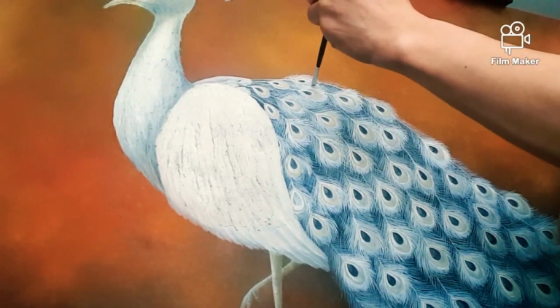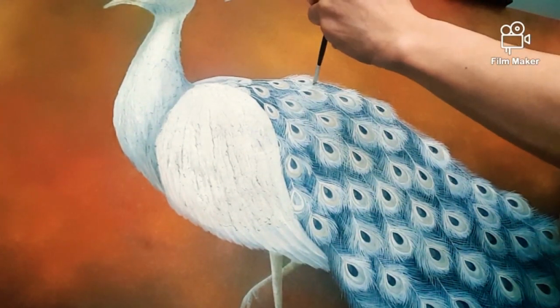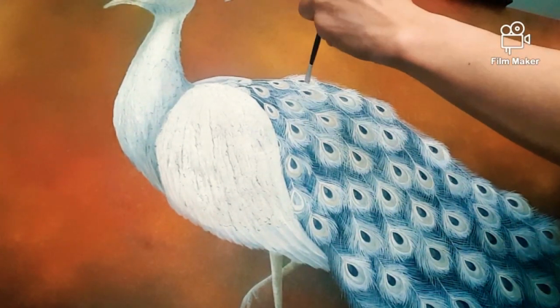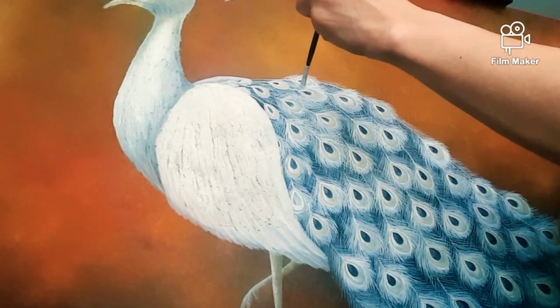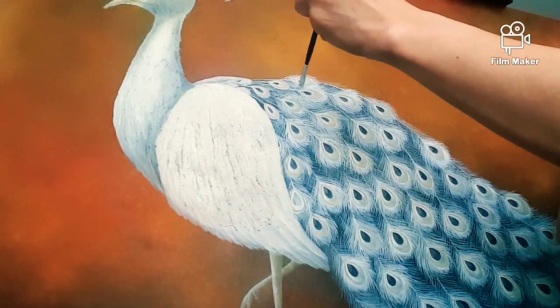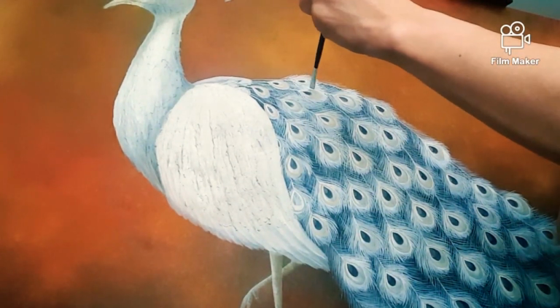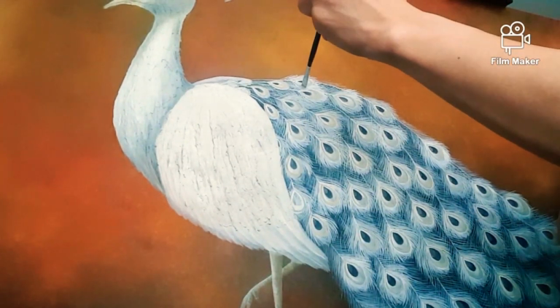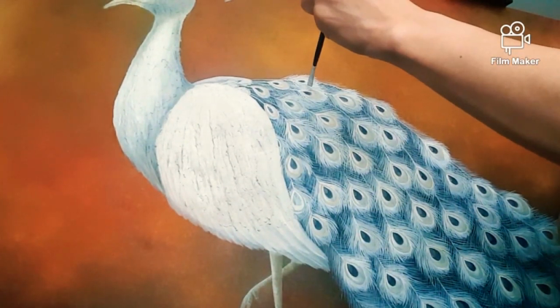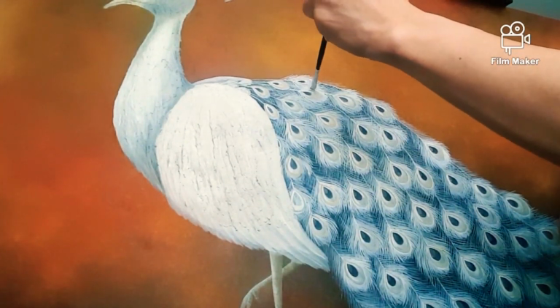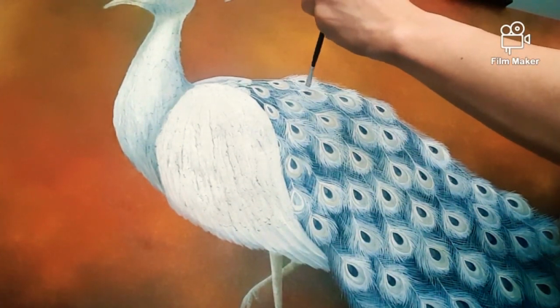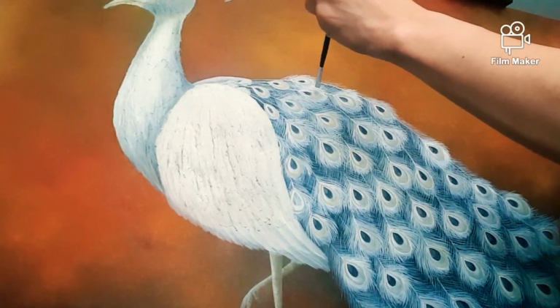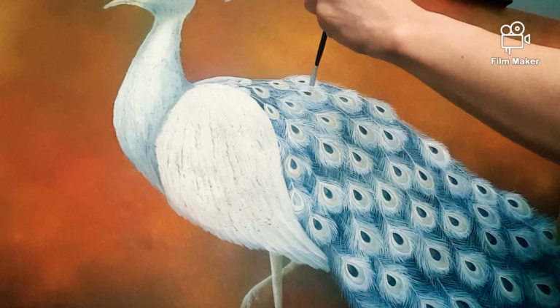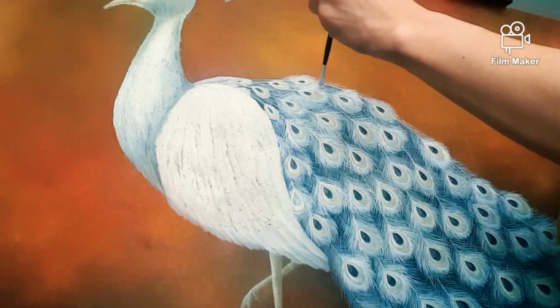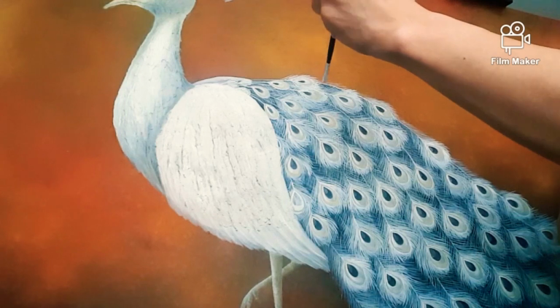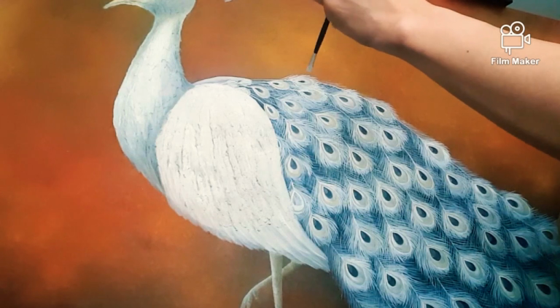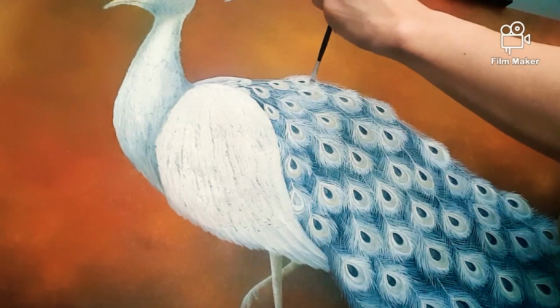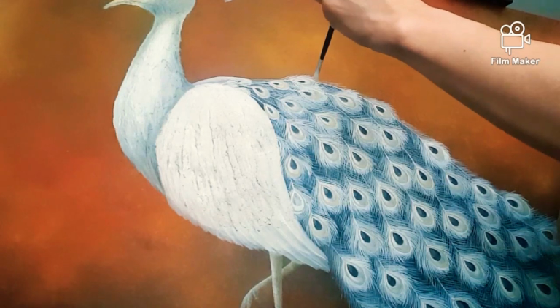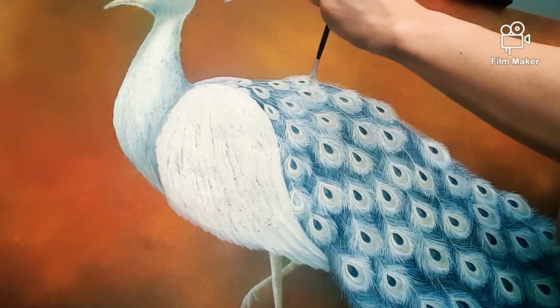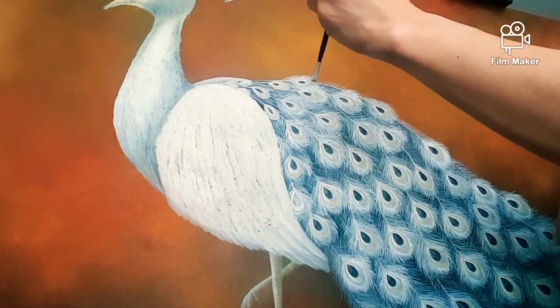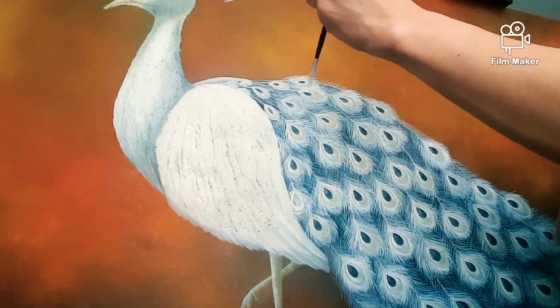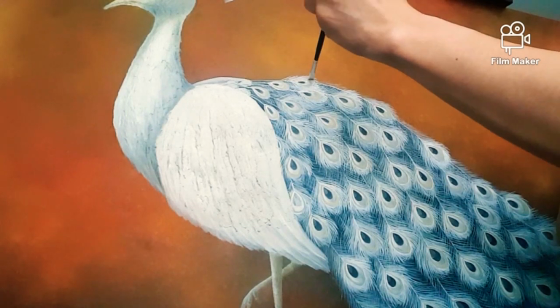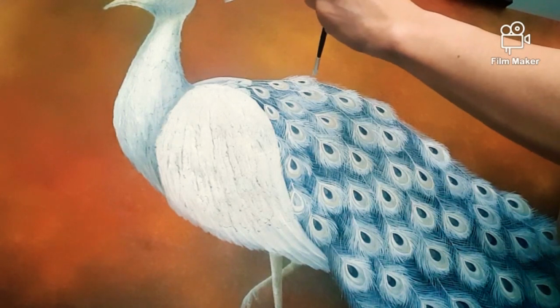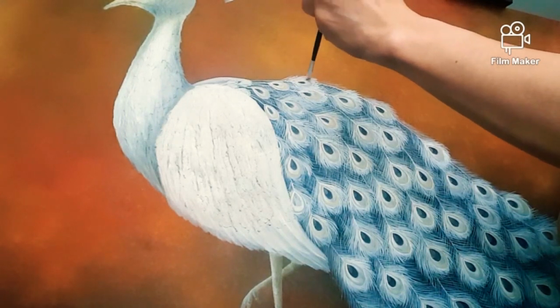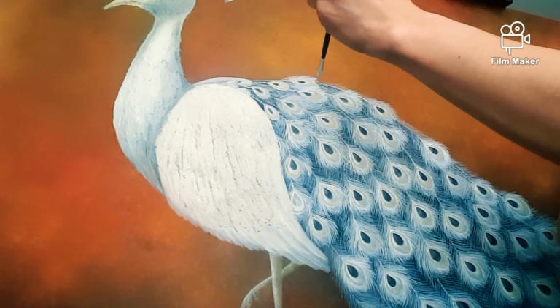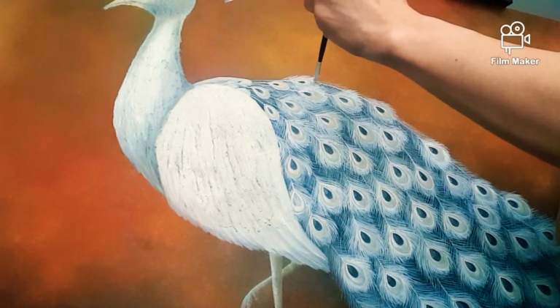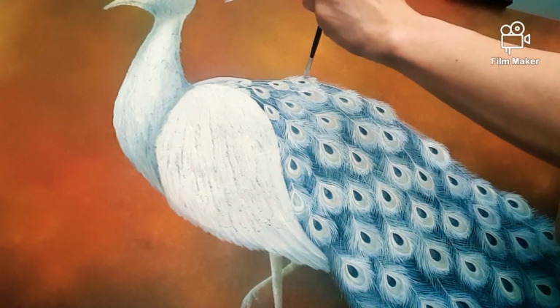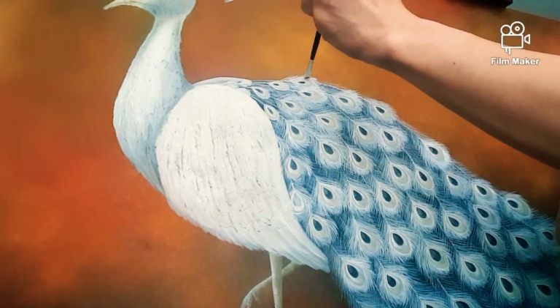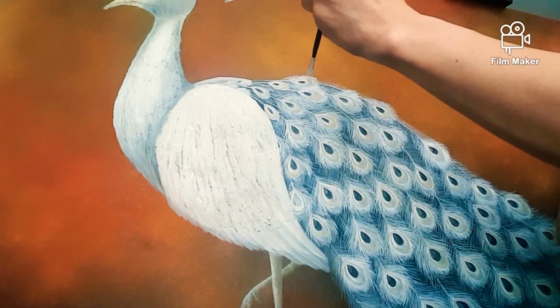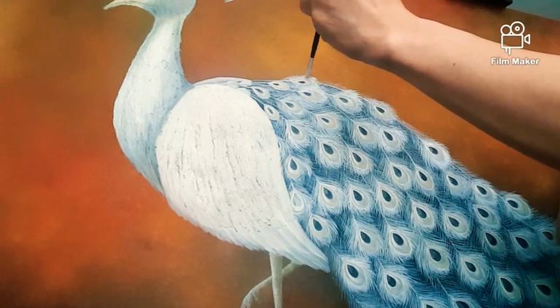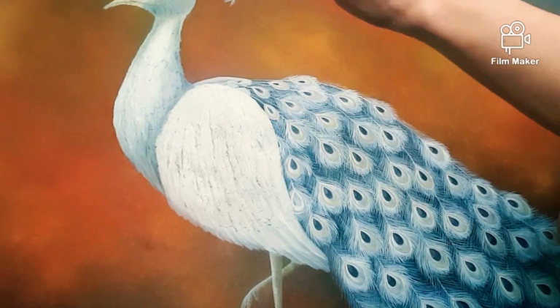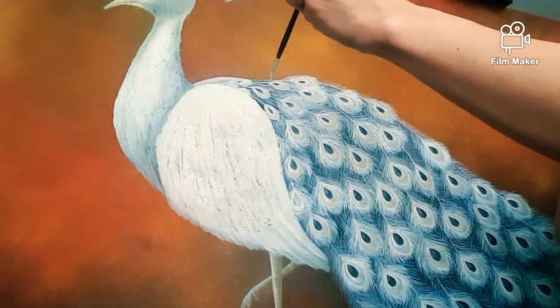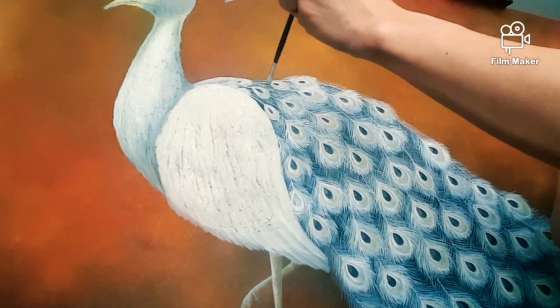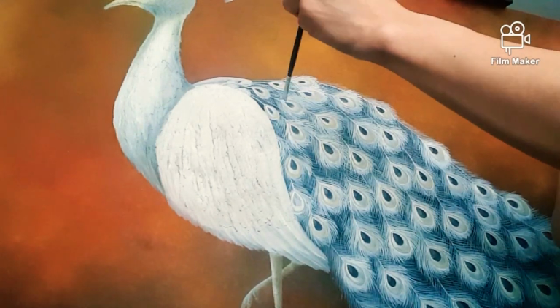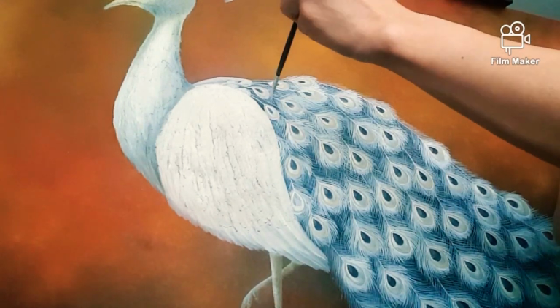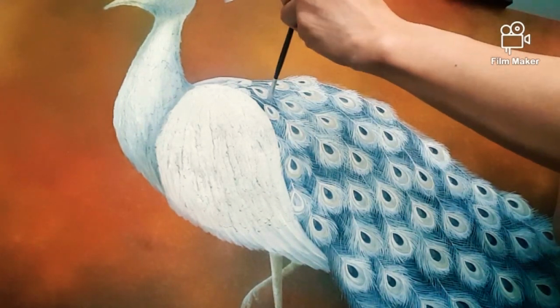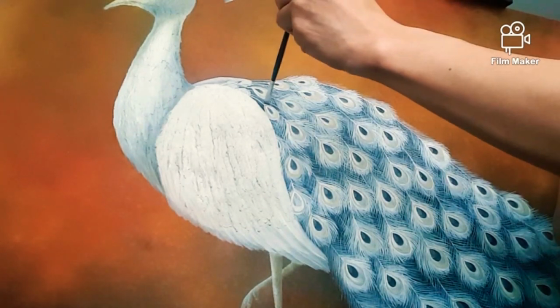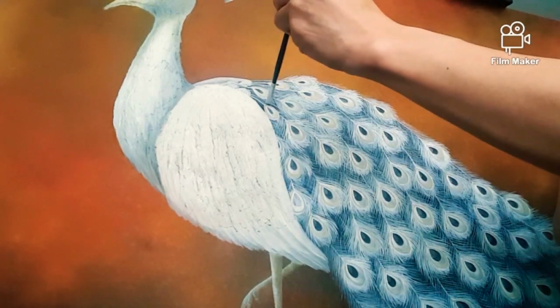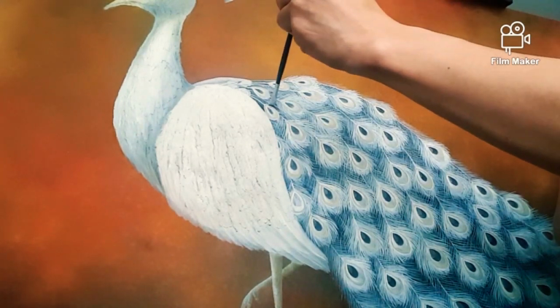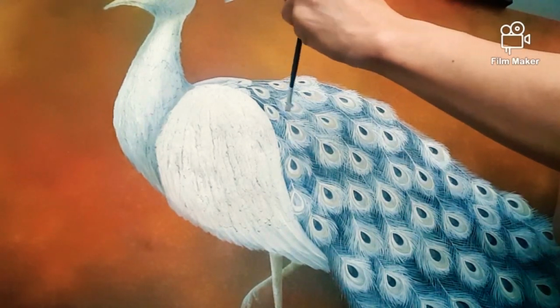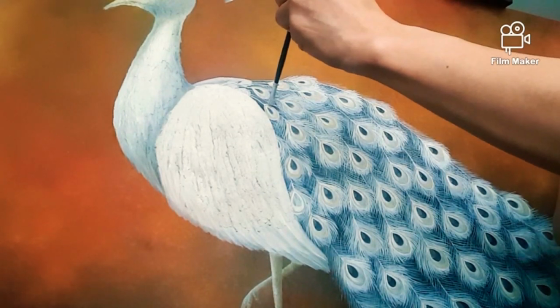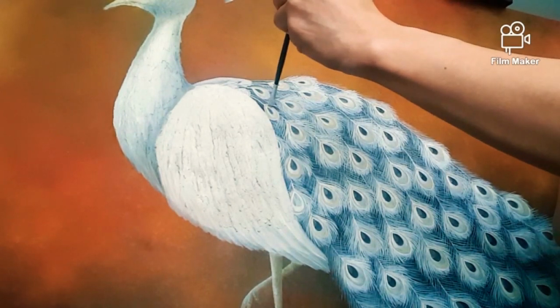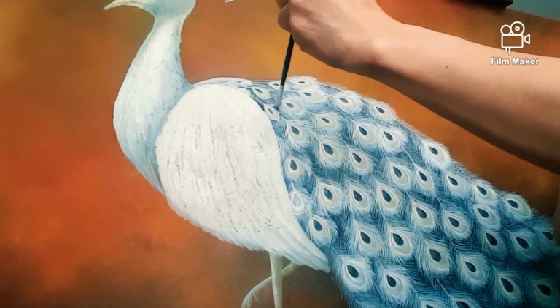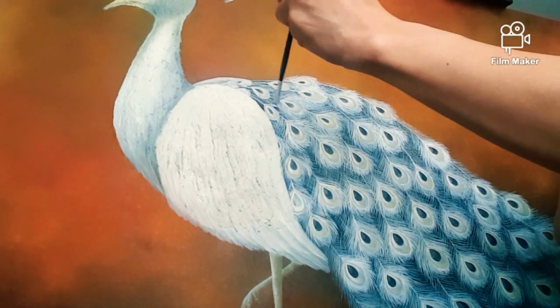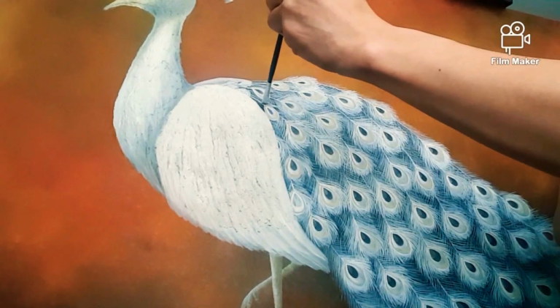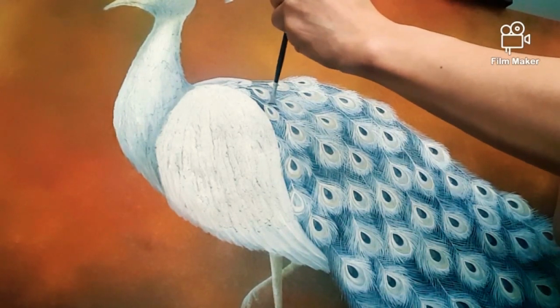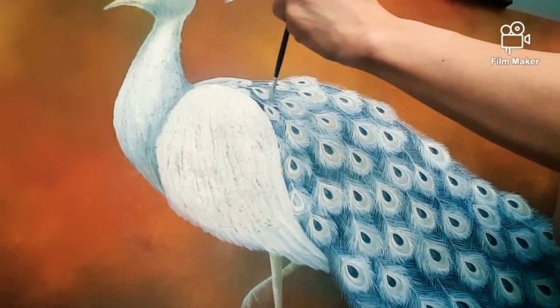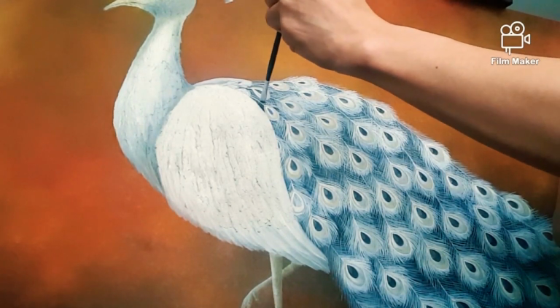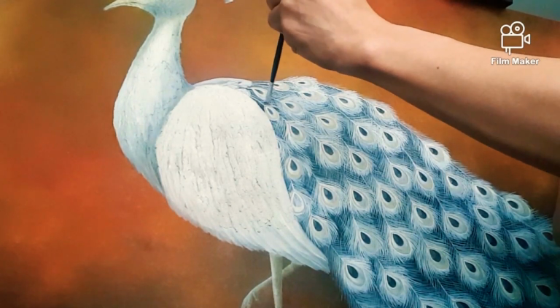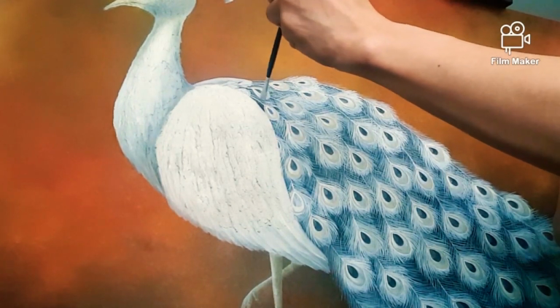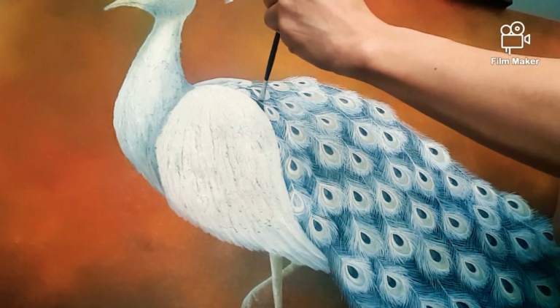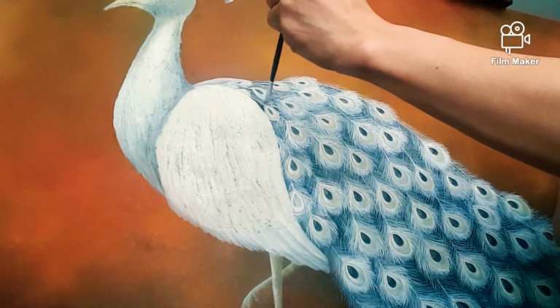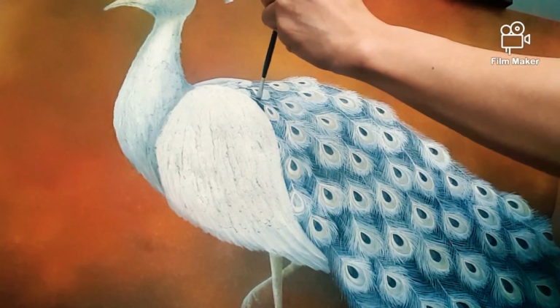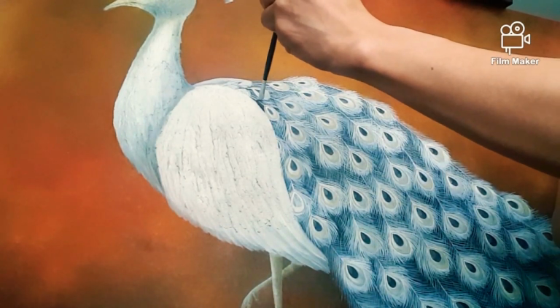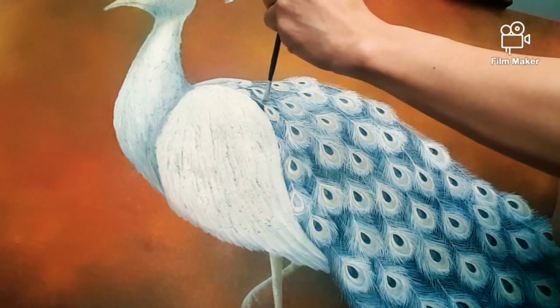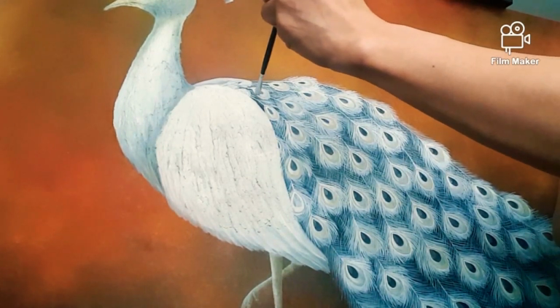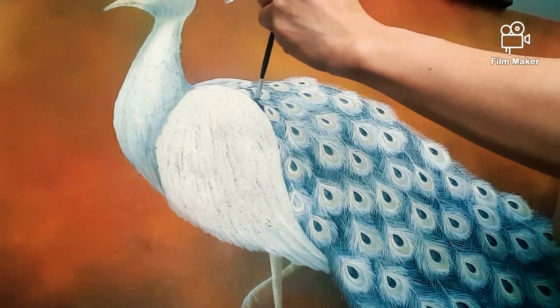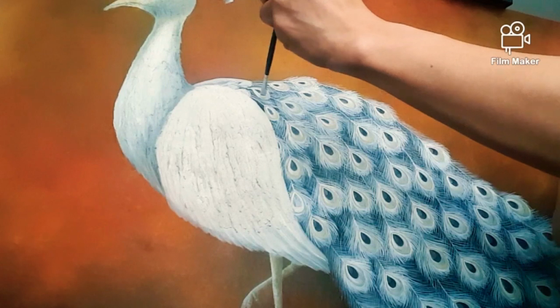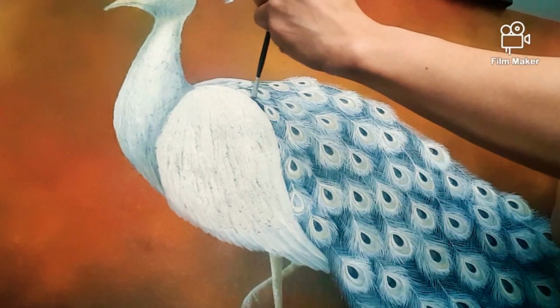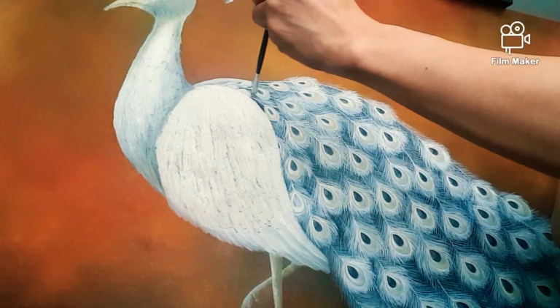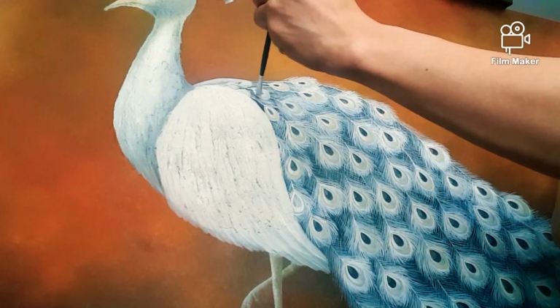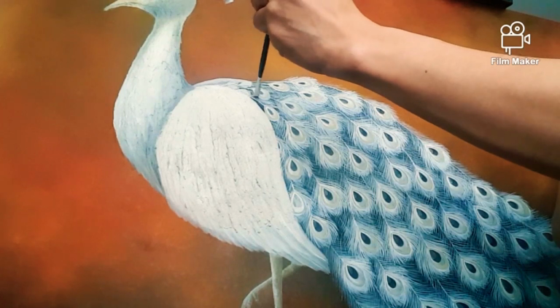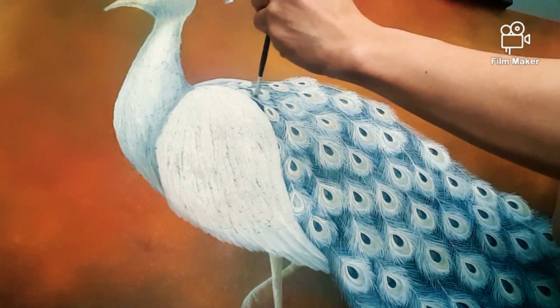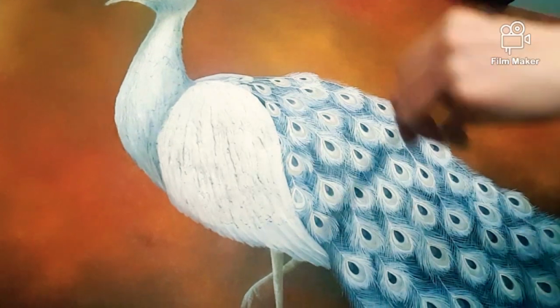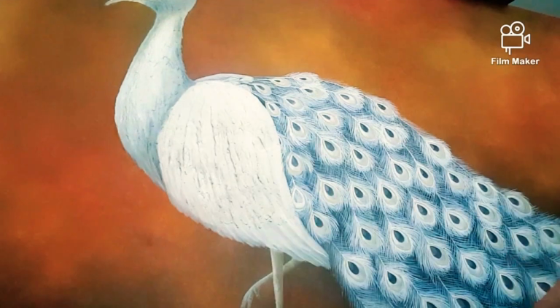As you can see, it takes more time for me in painting the feather details of the peacock.